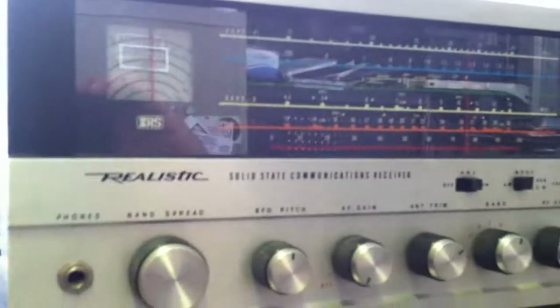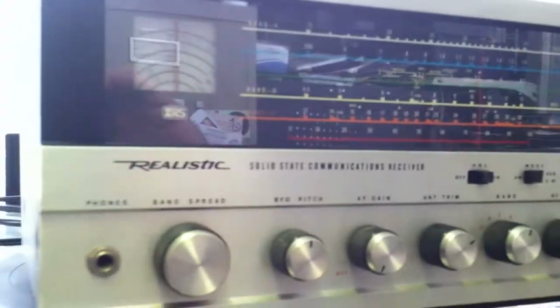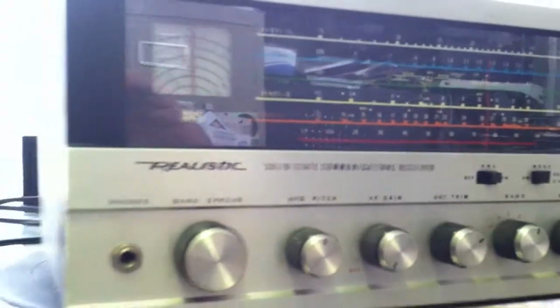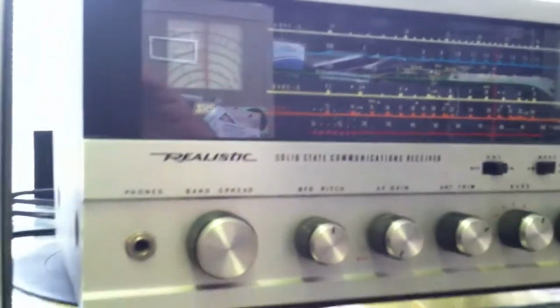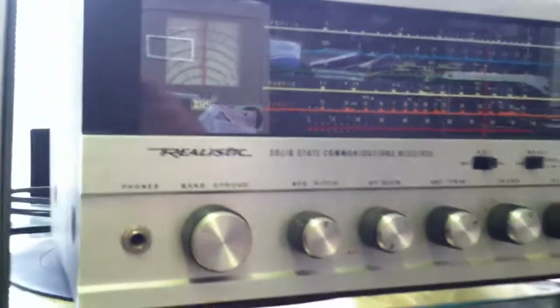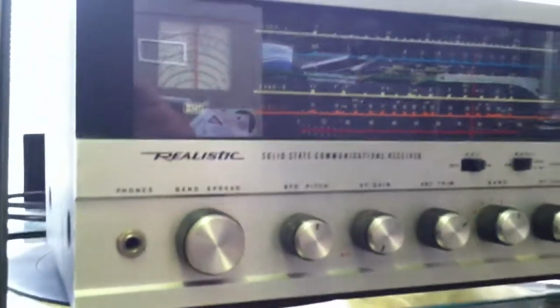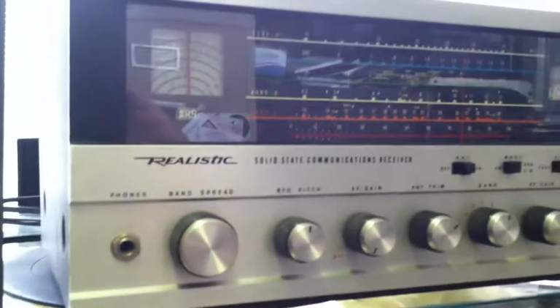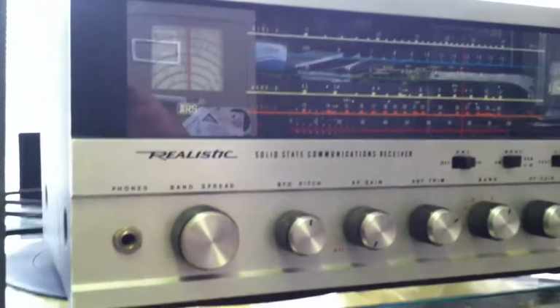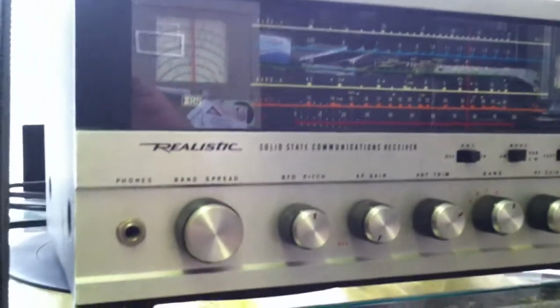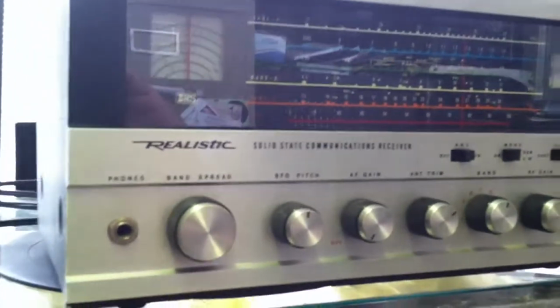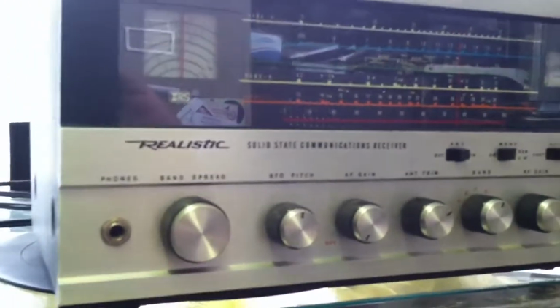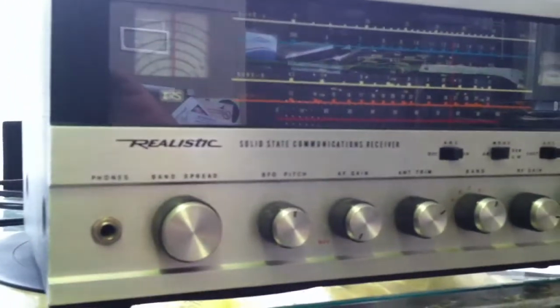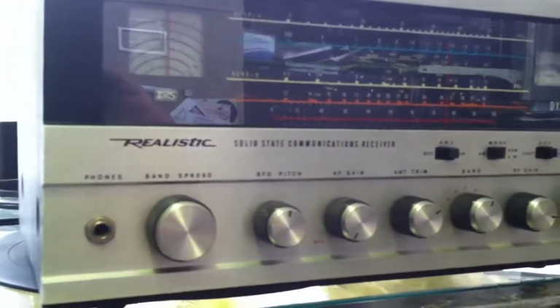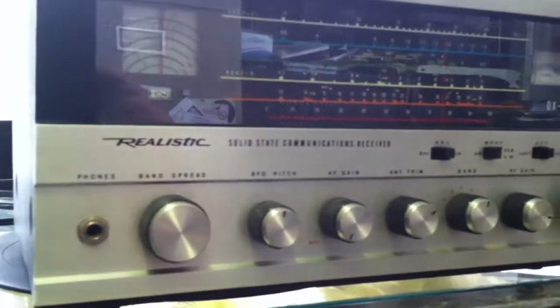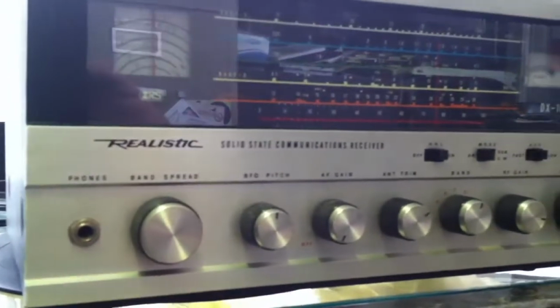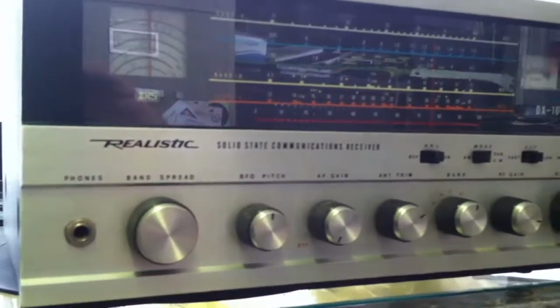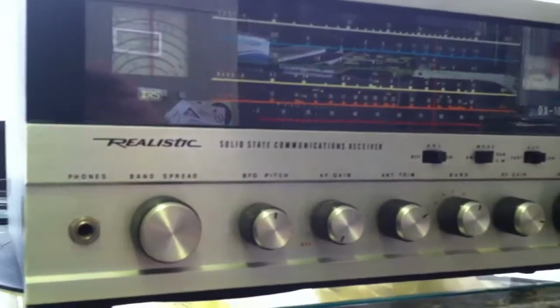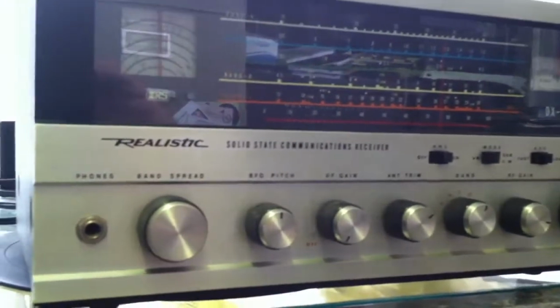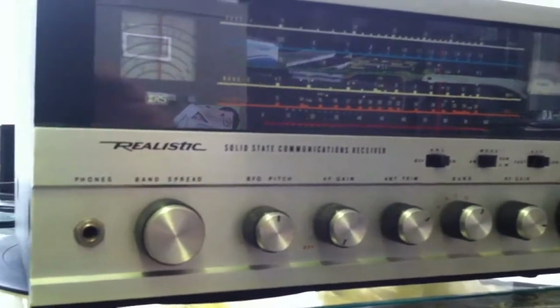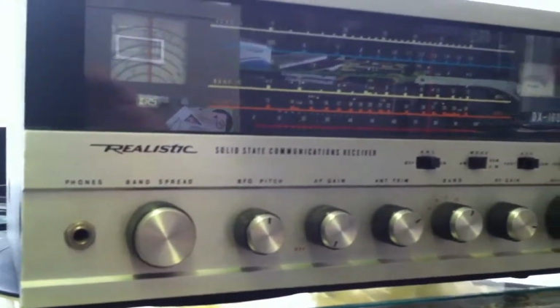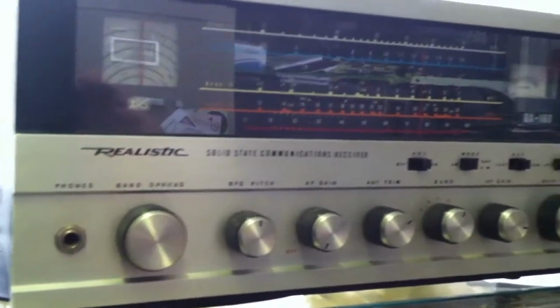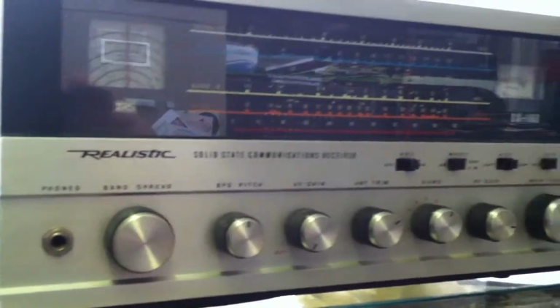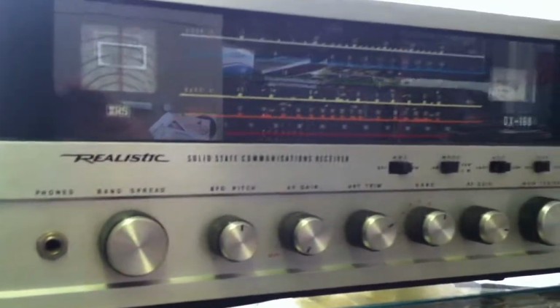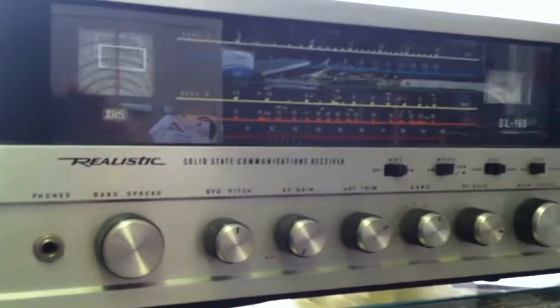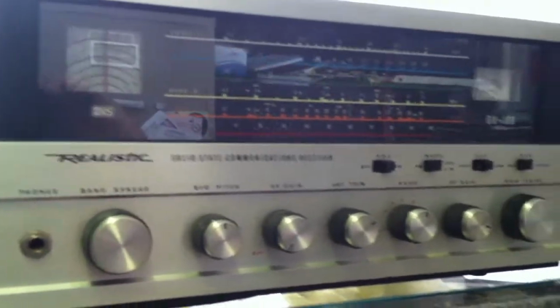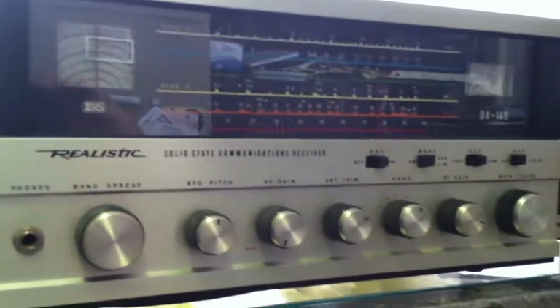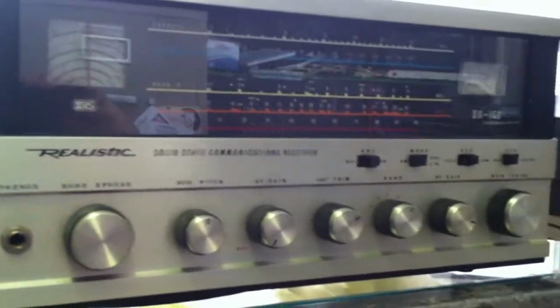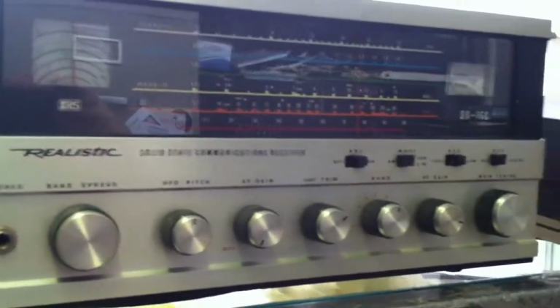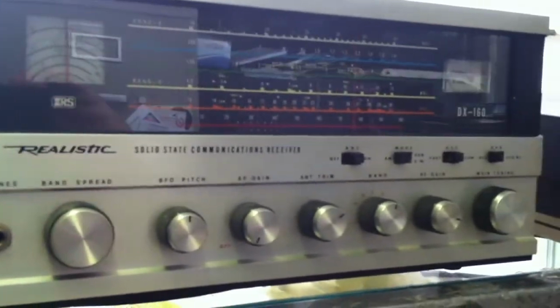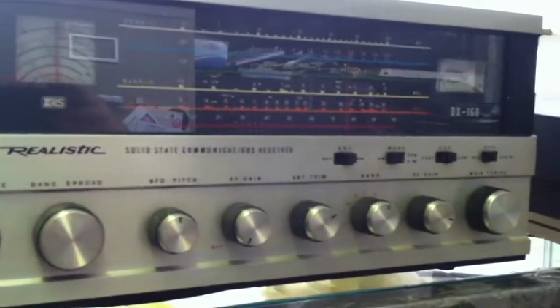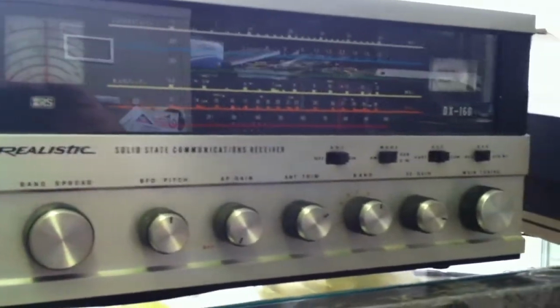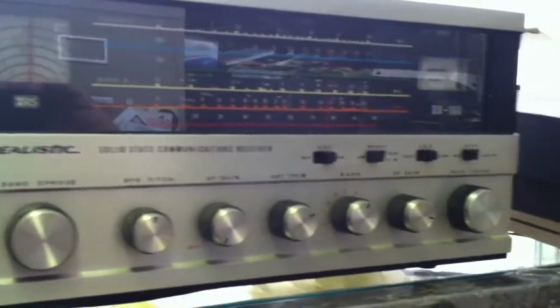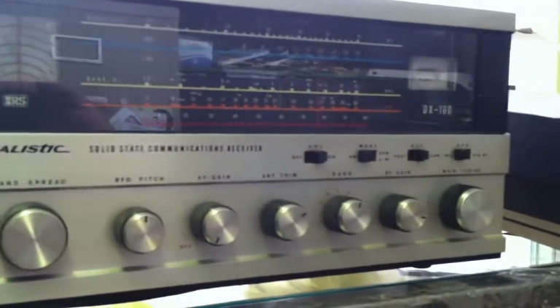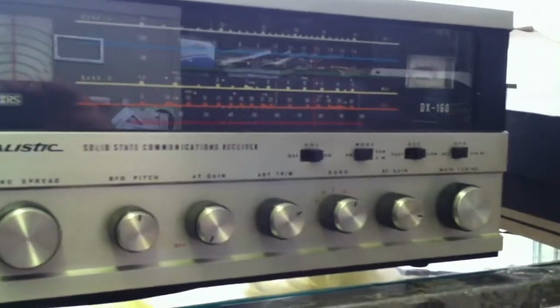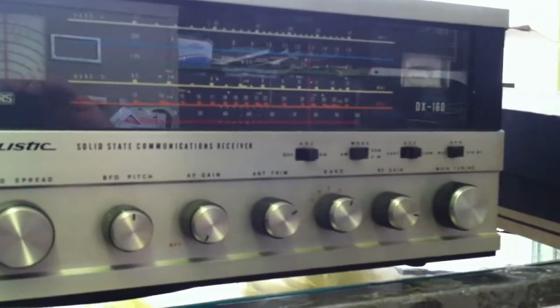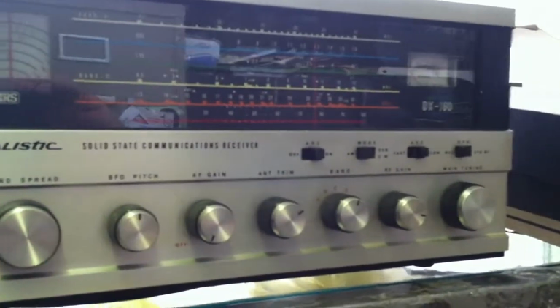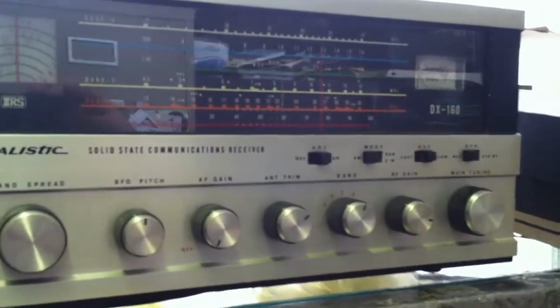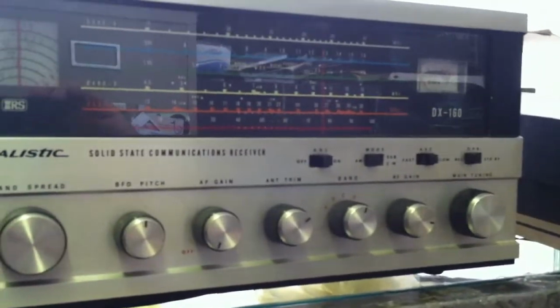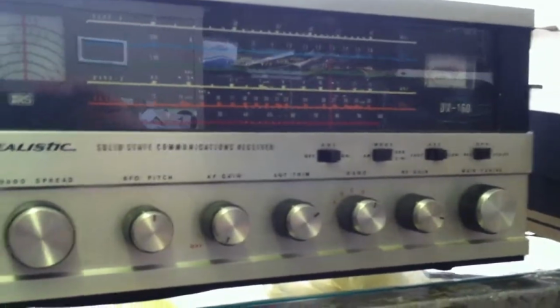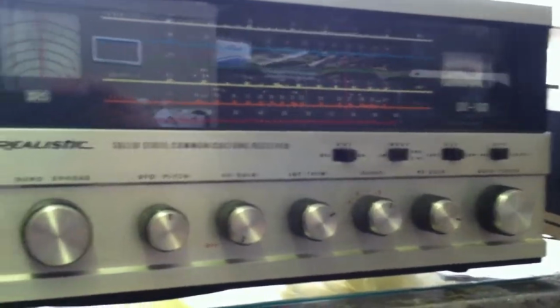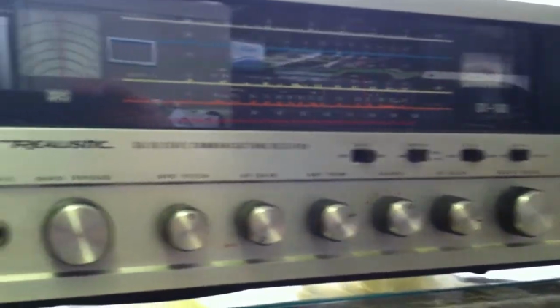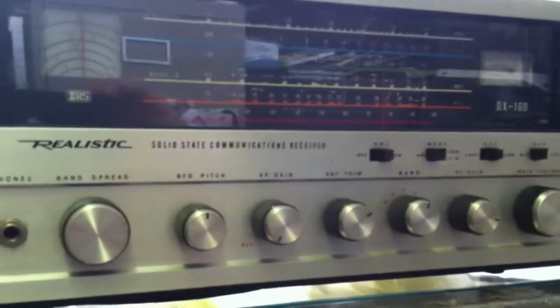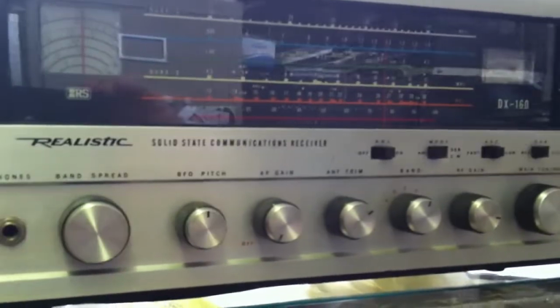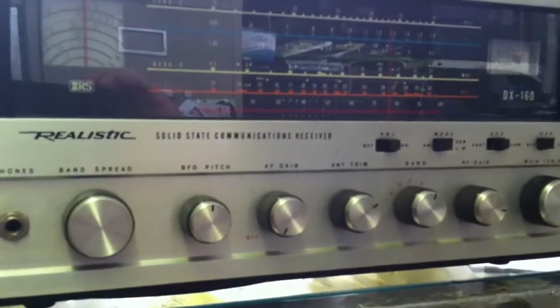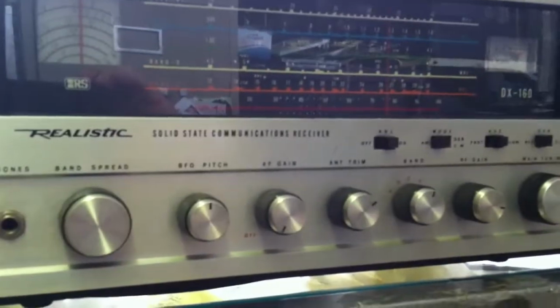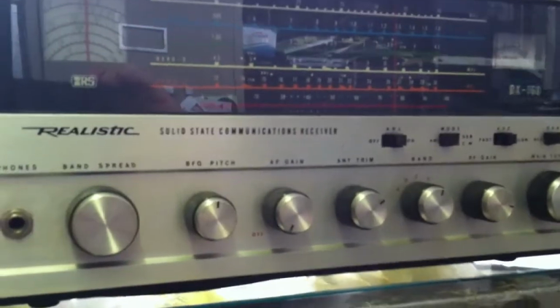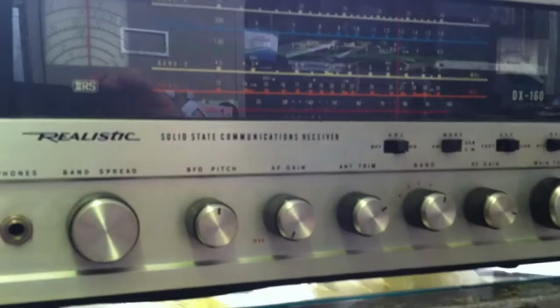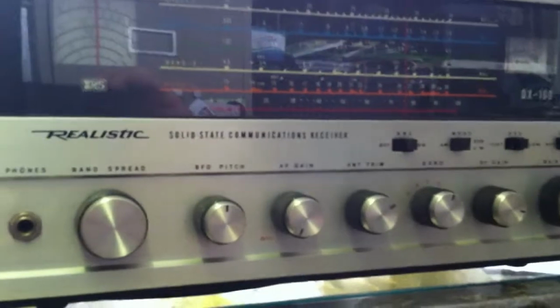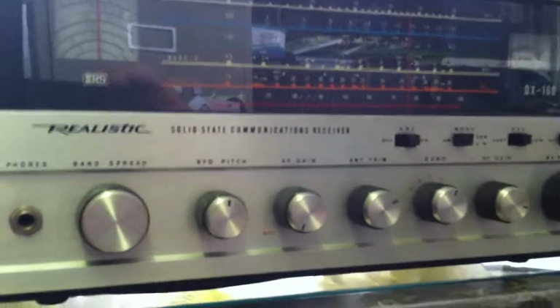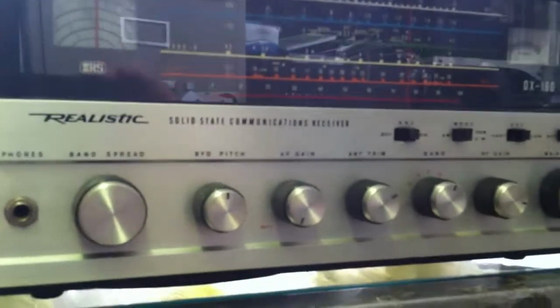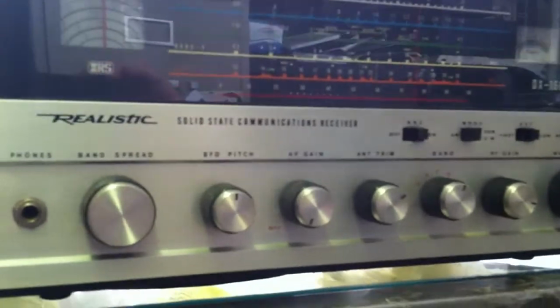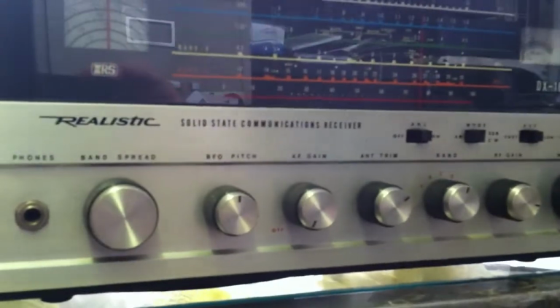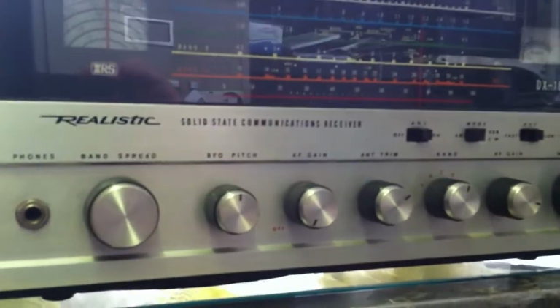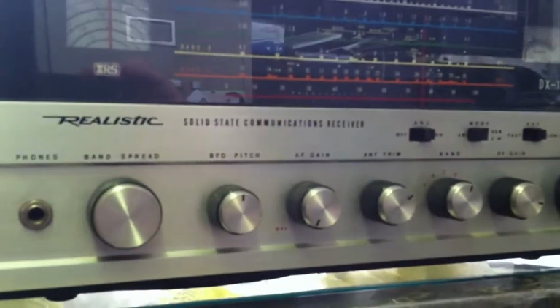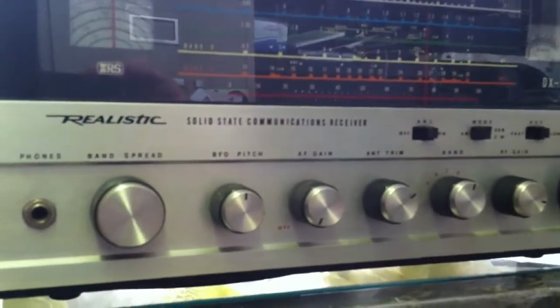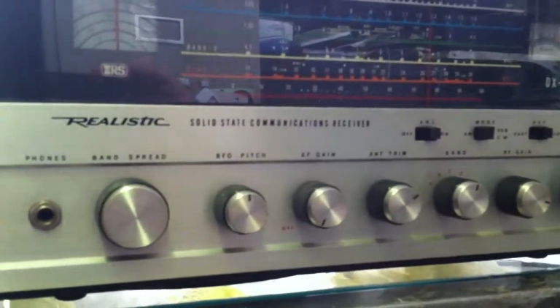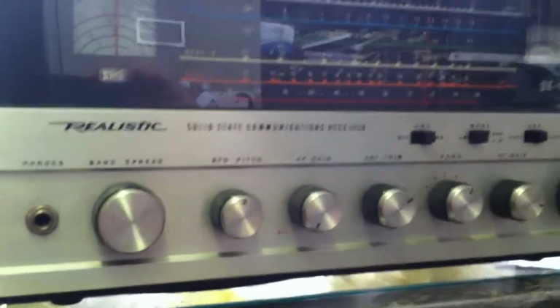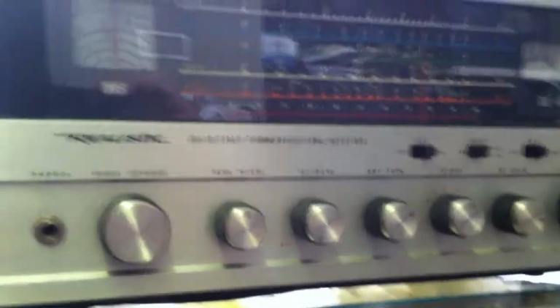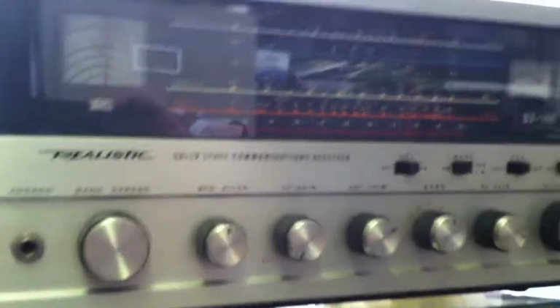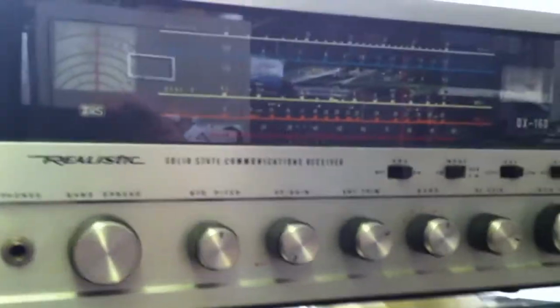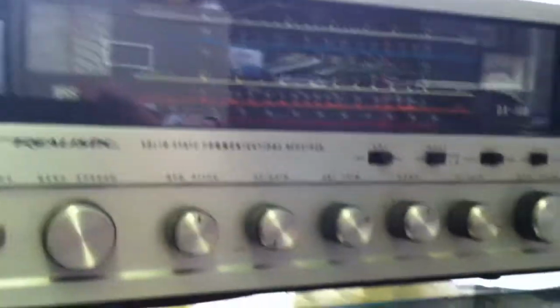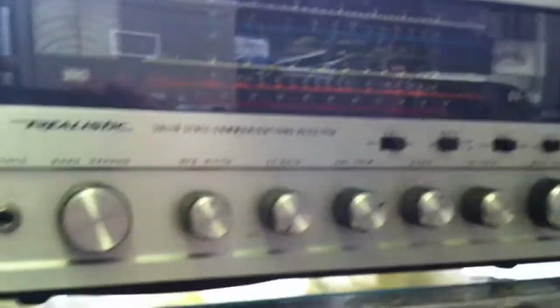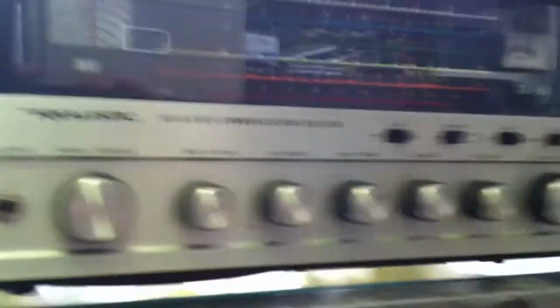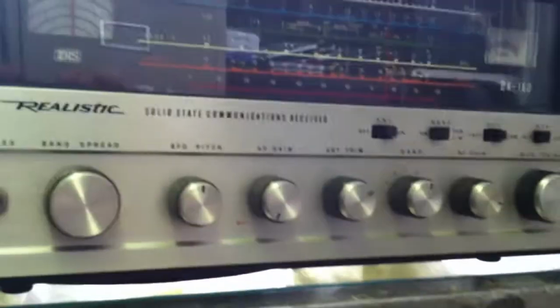This is the Realistic DX-160. Just going to do a quick demo, show you that it works.